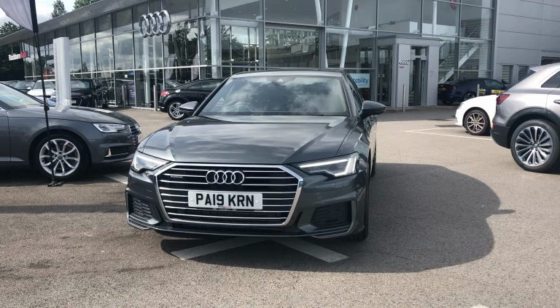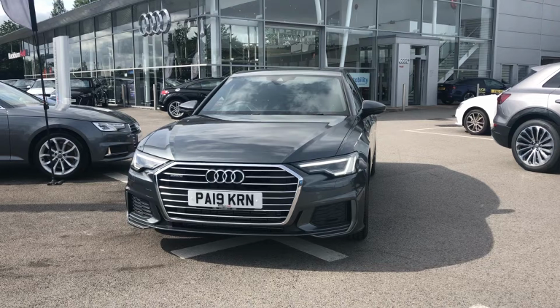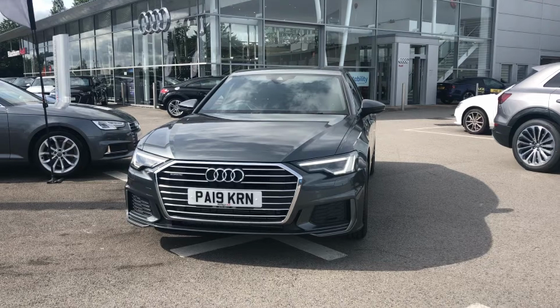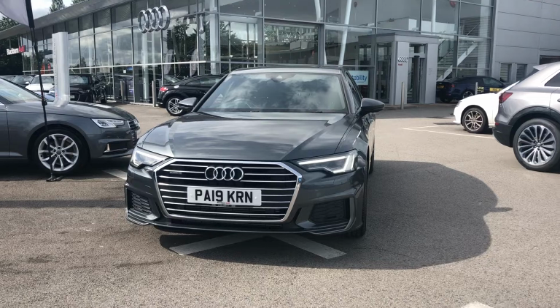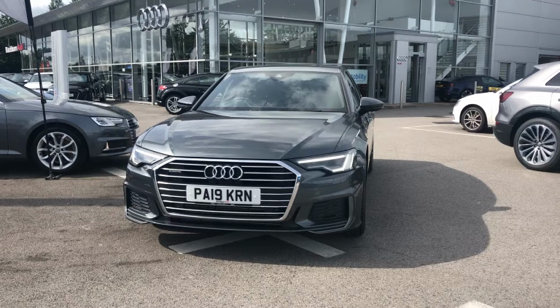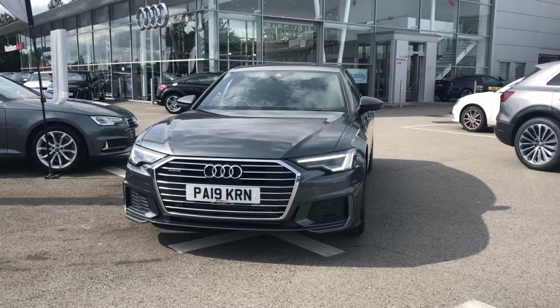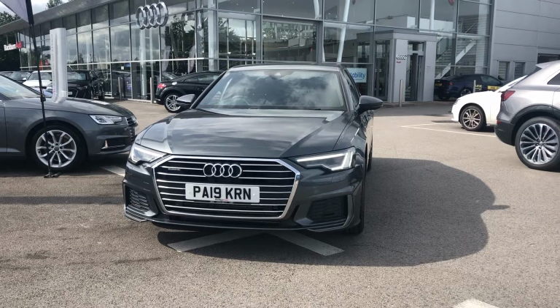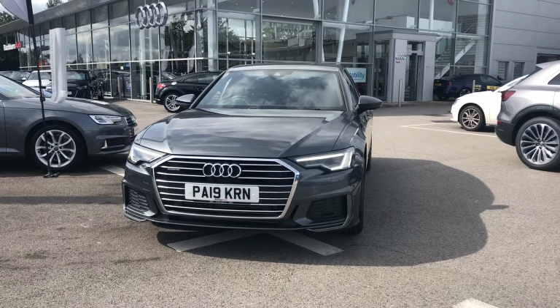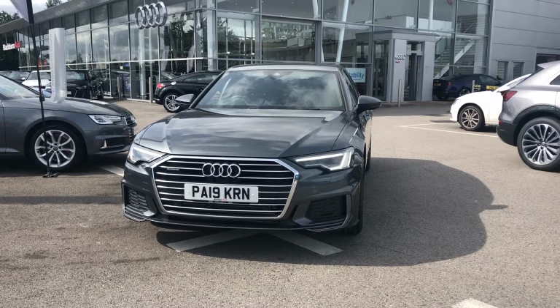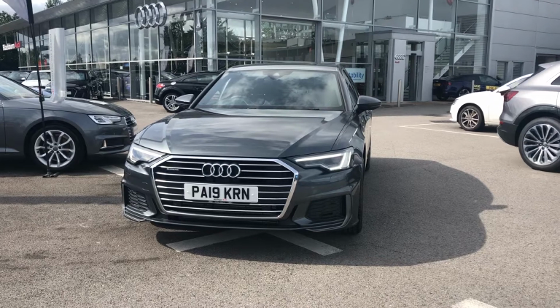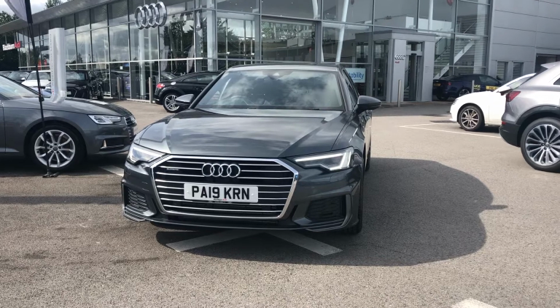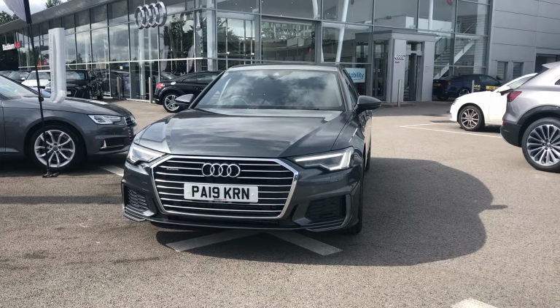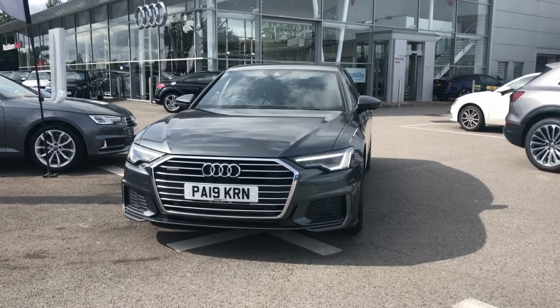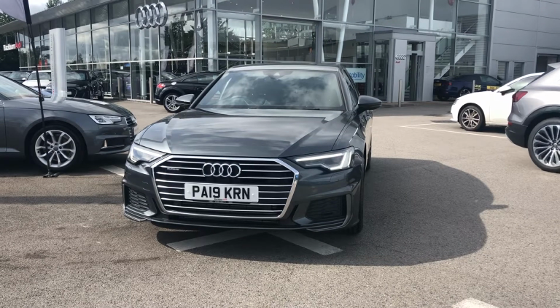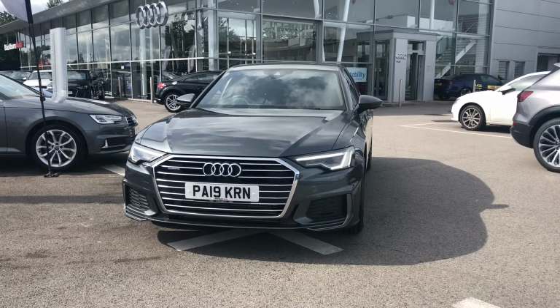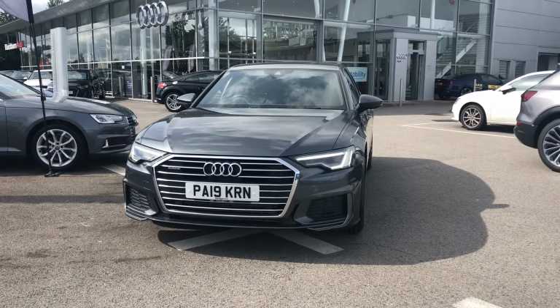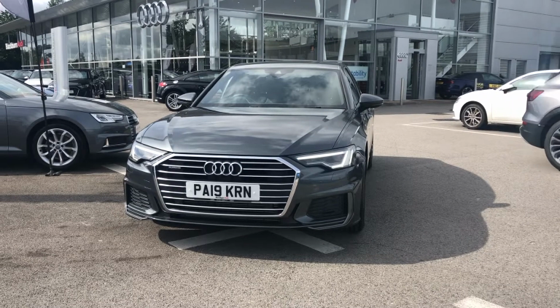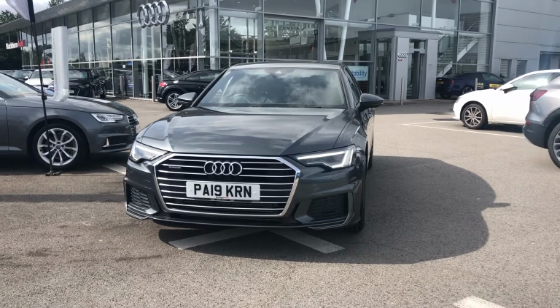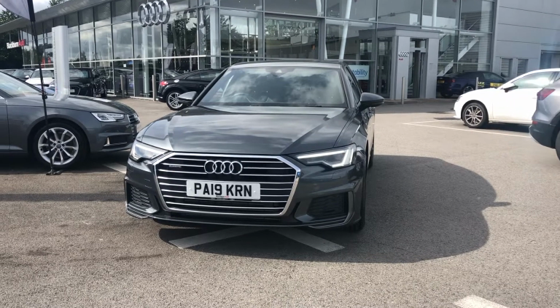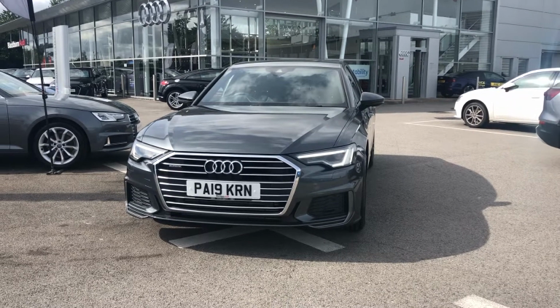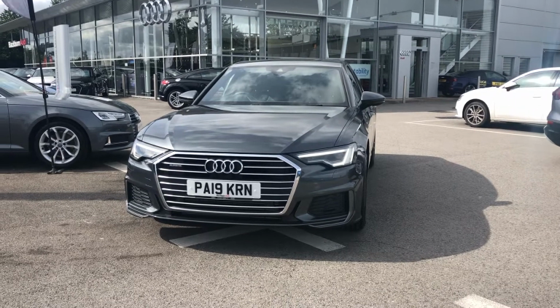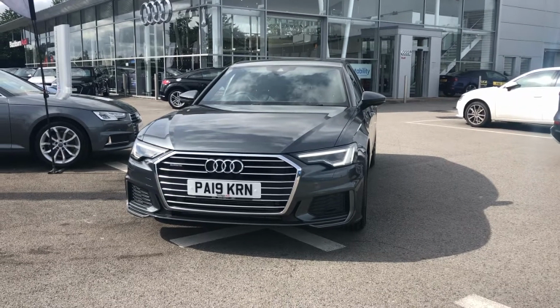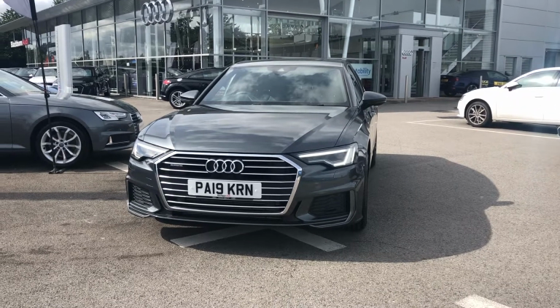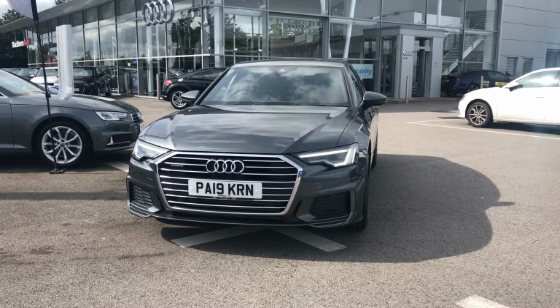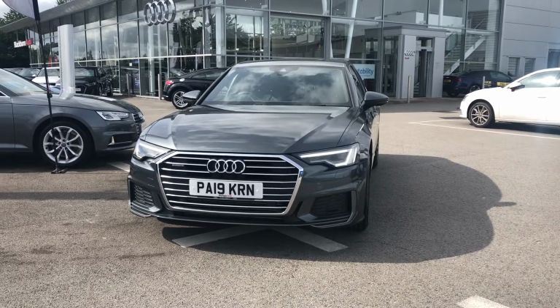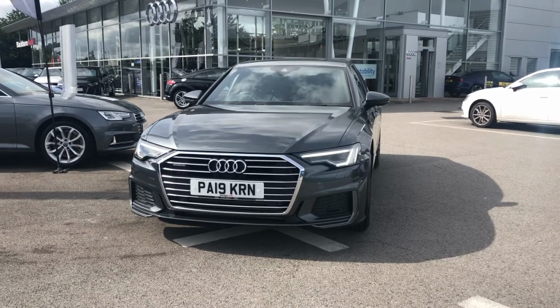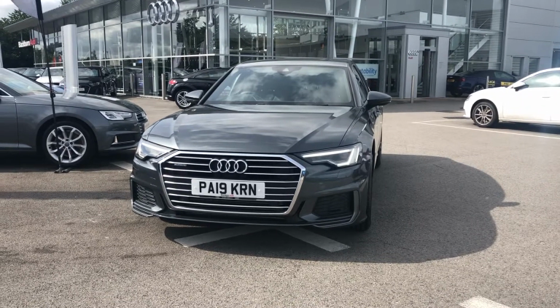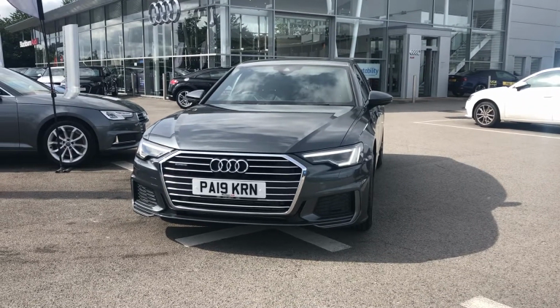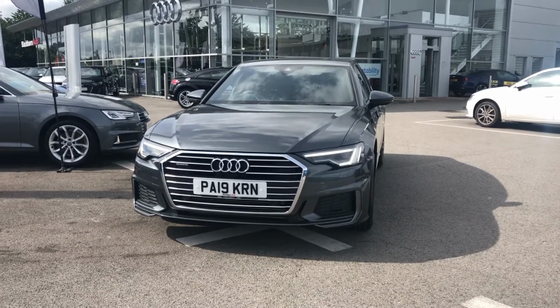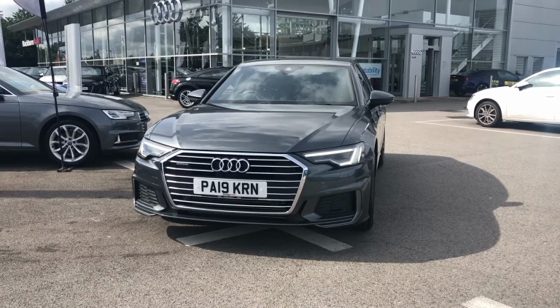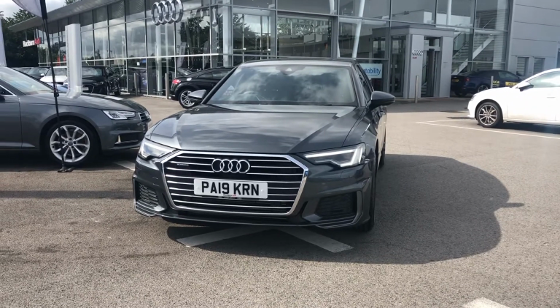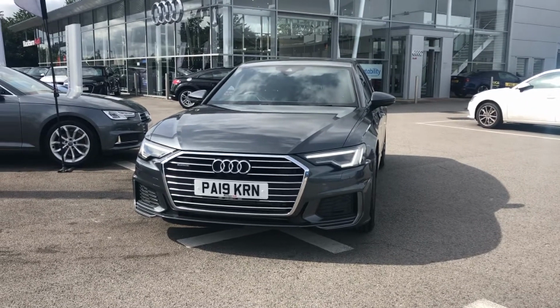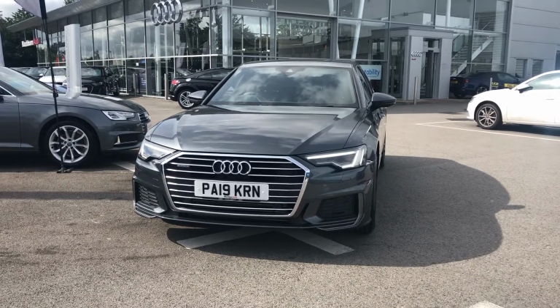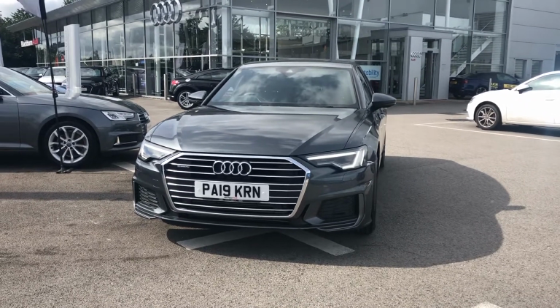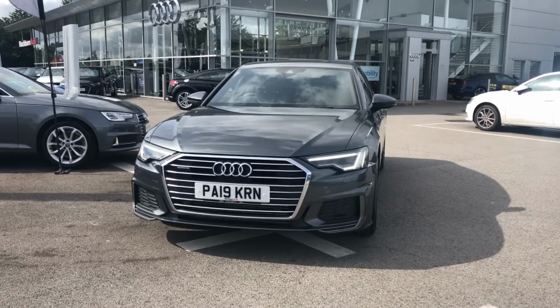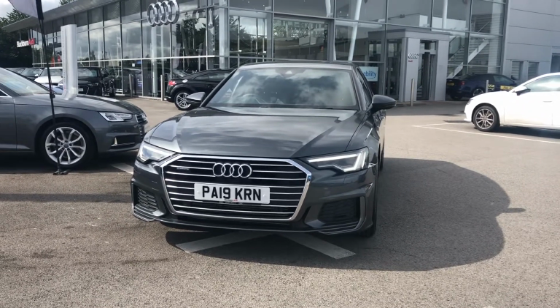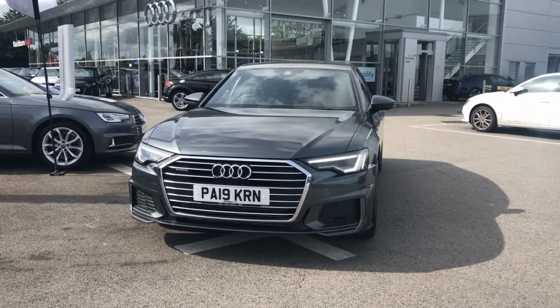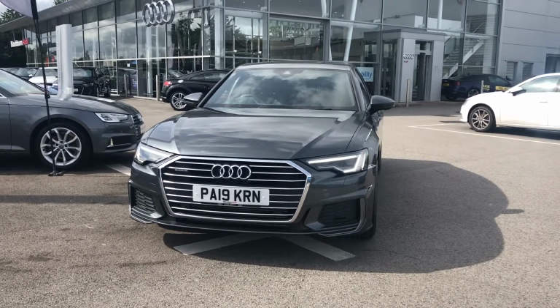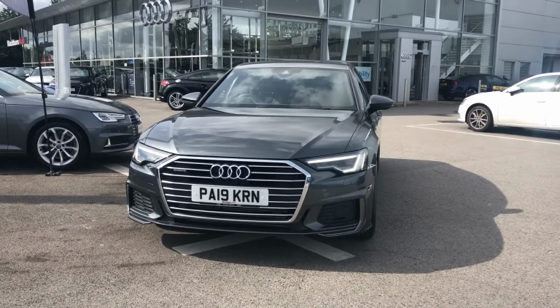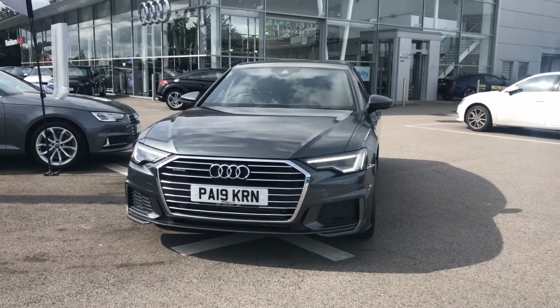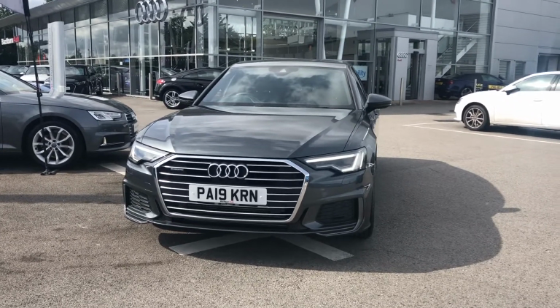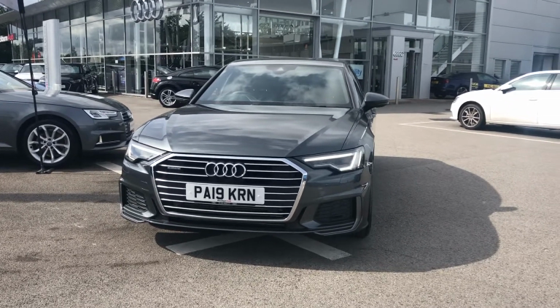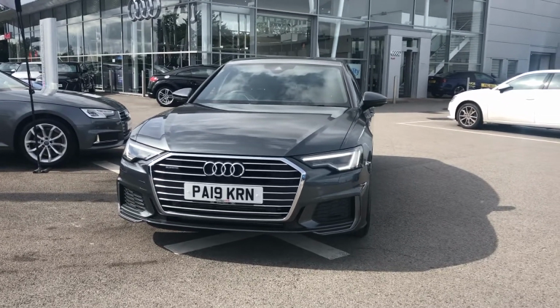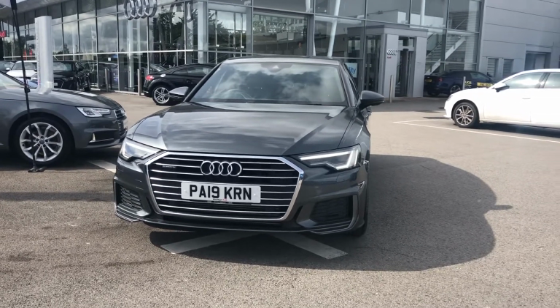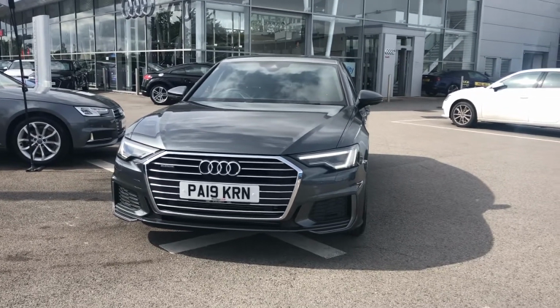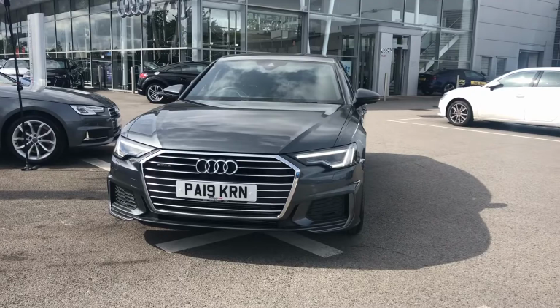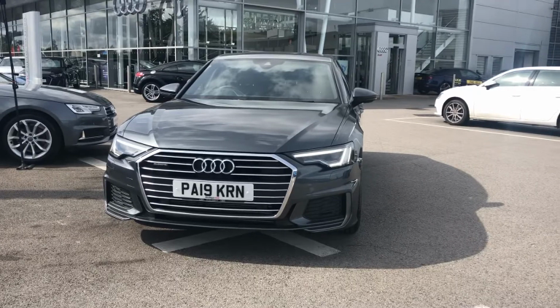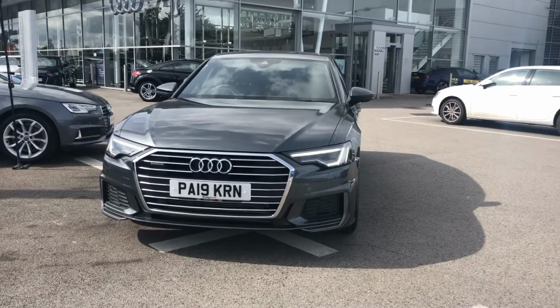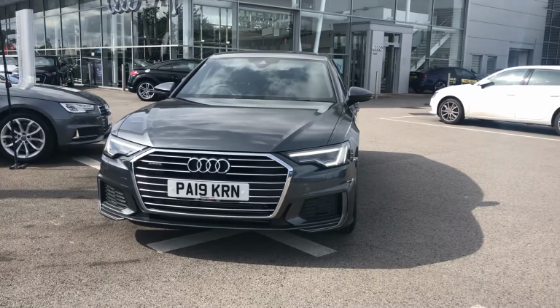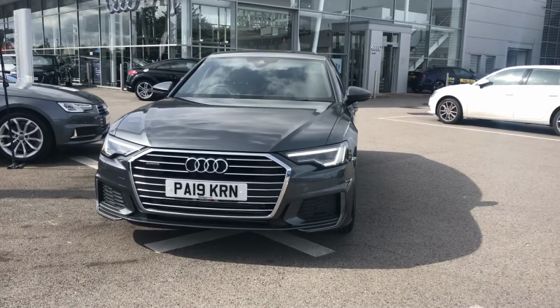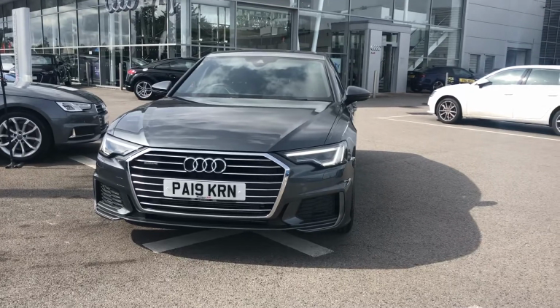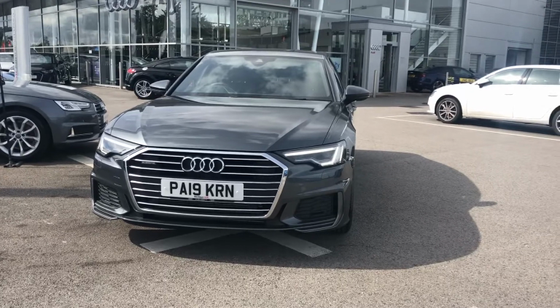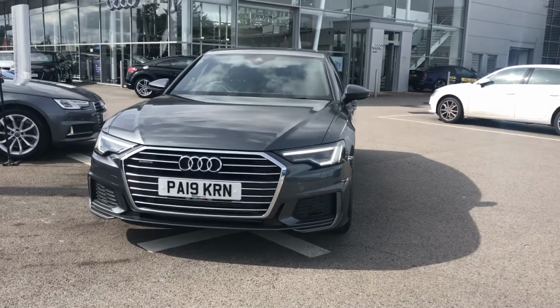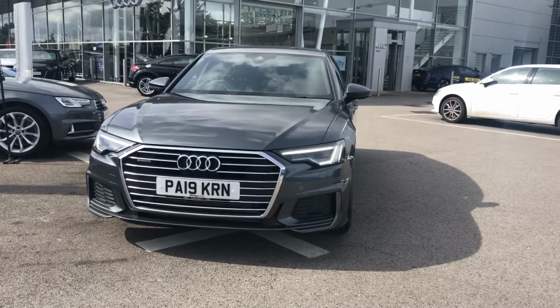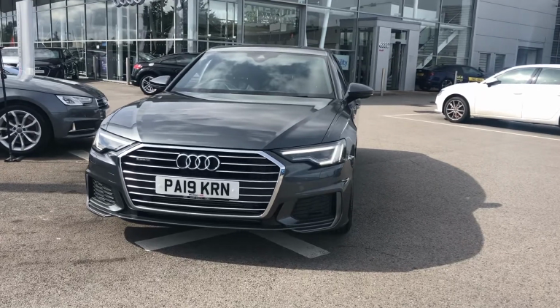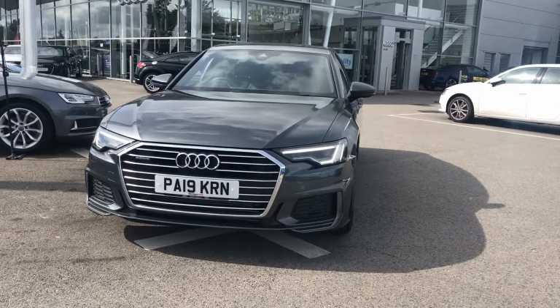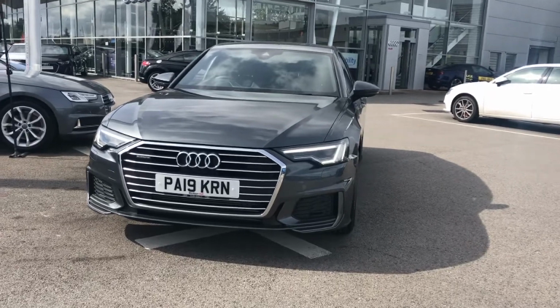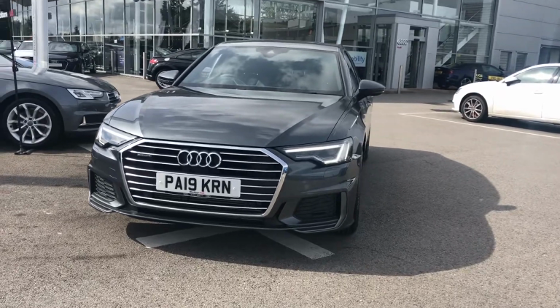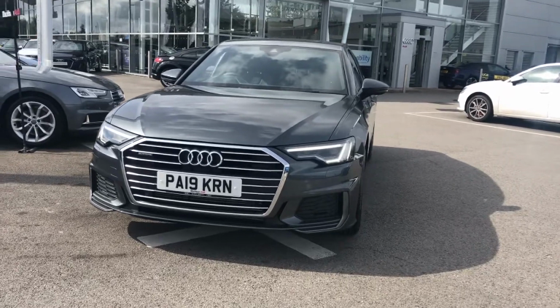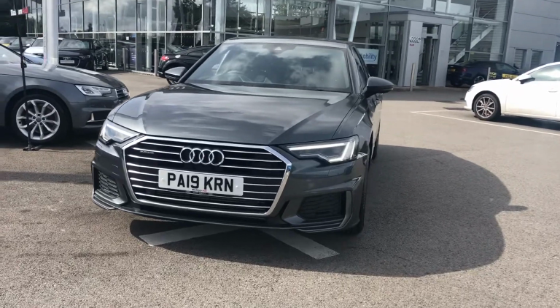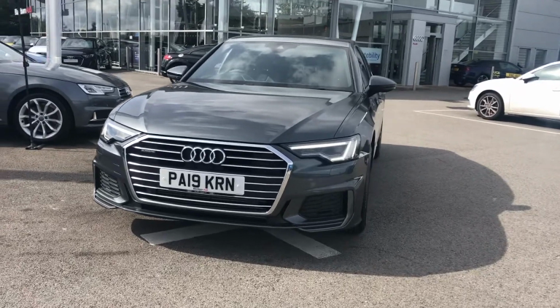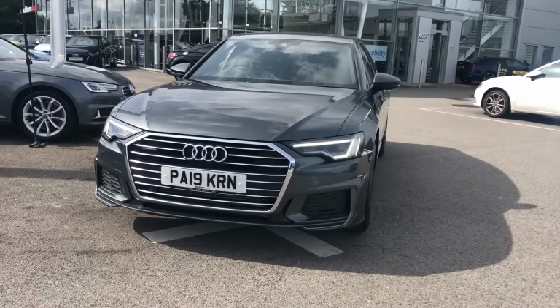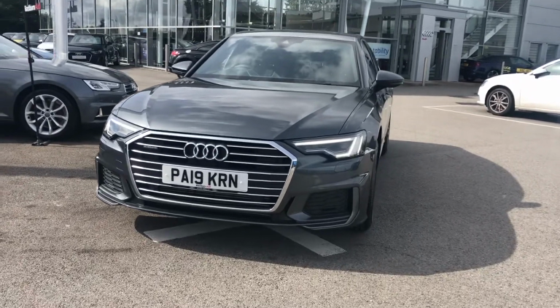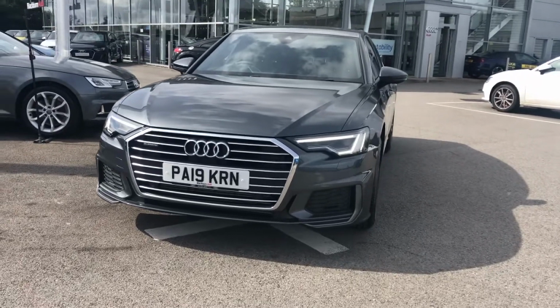Hello and welcome to Blackburn Audi. My name is Elliot Danton and today I'll be talking to you about this Audi A6 S-Line in Daytona Grey.